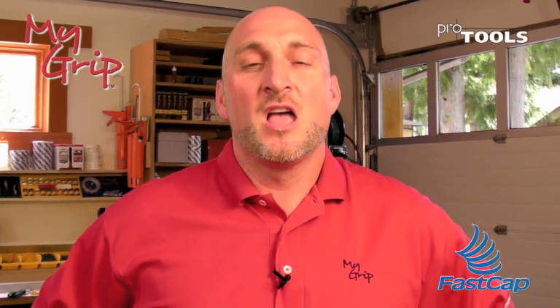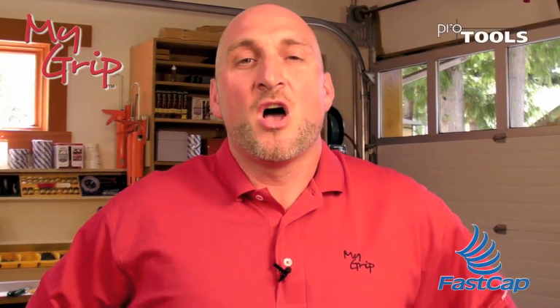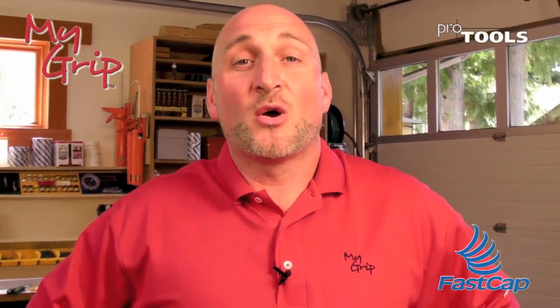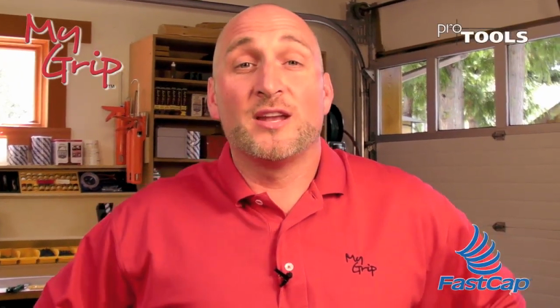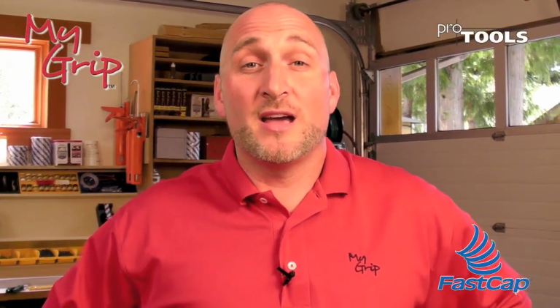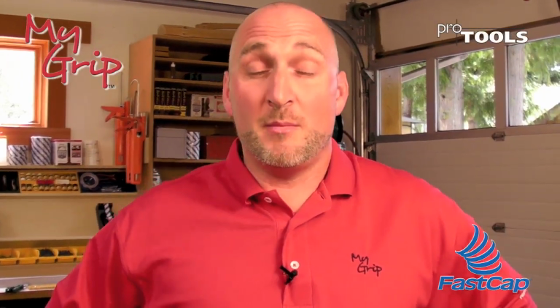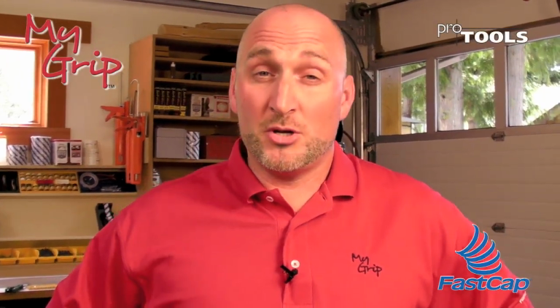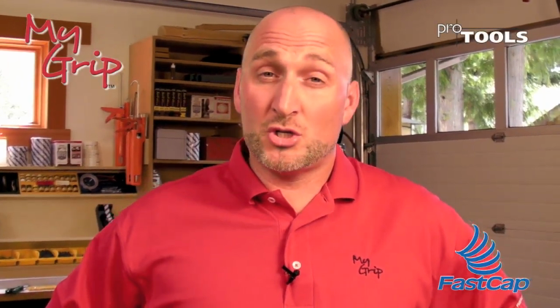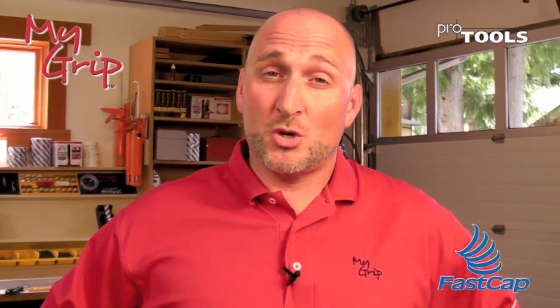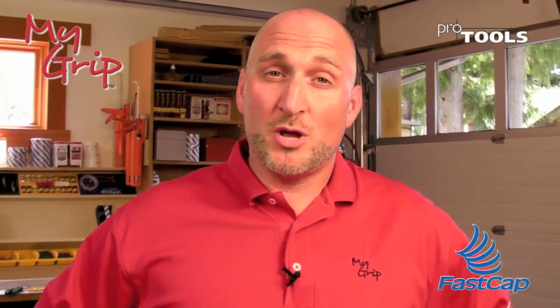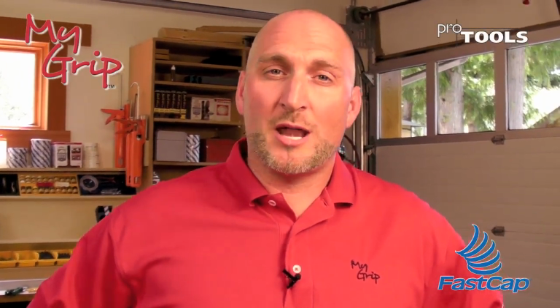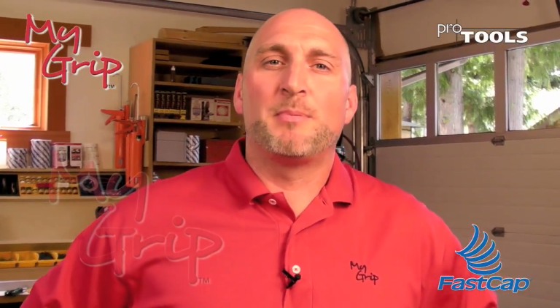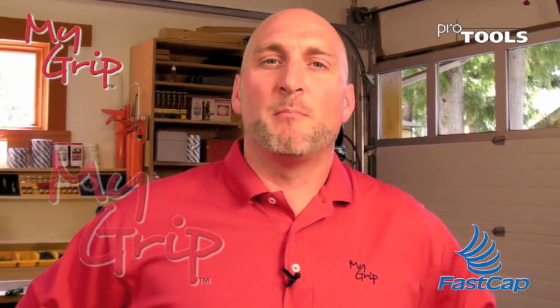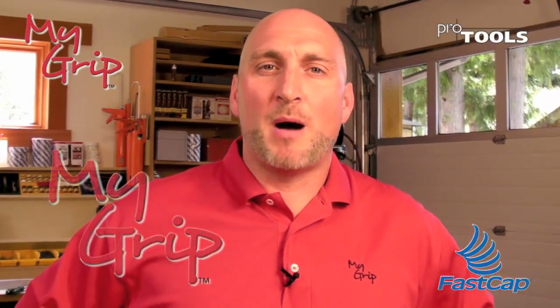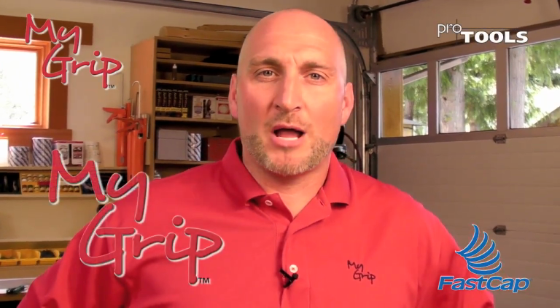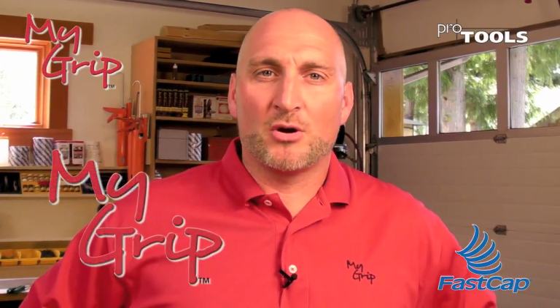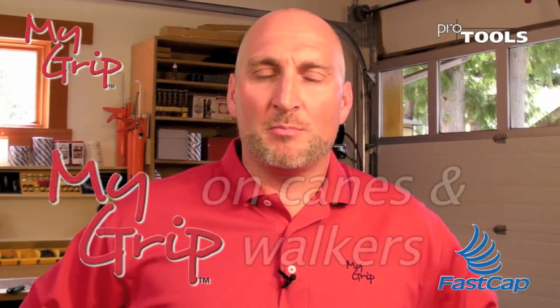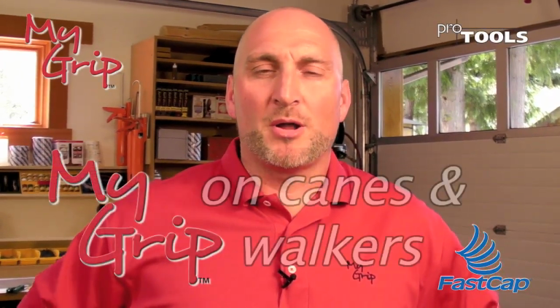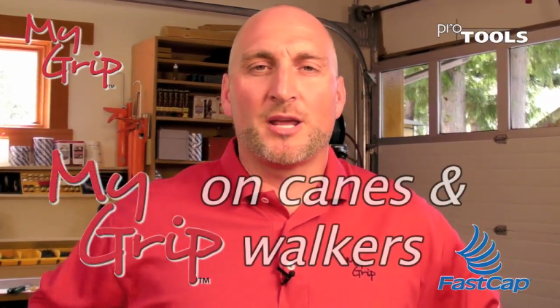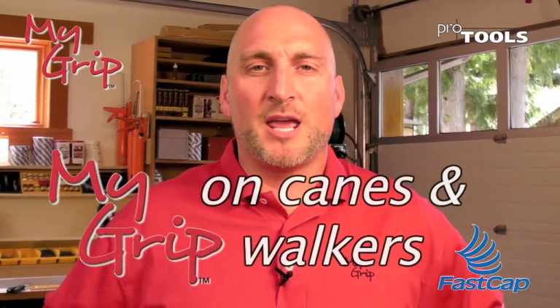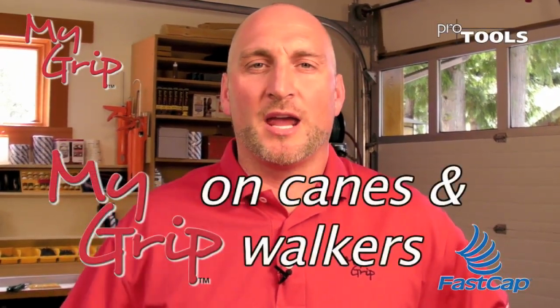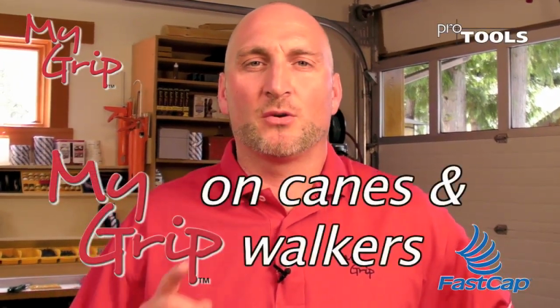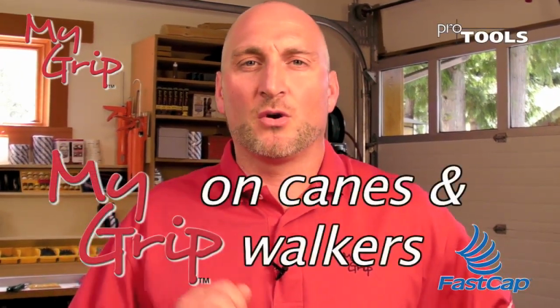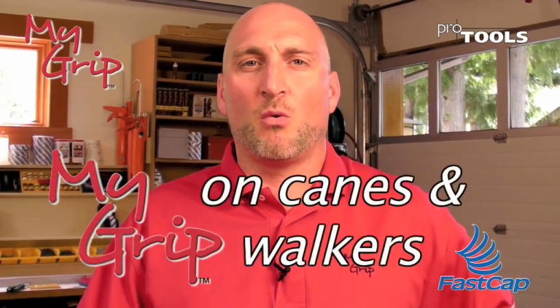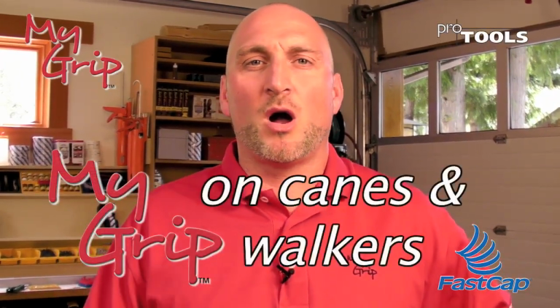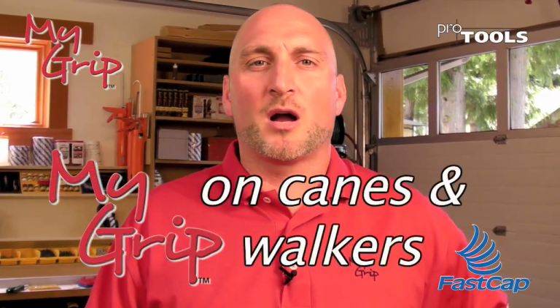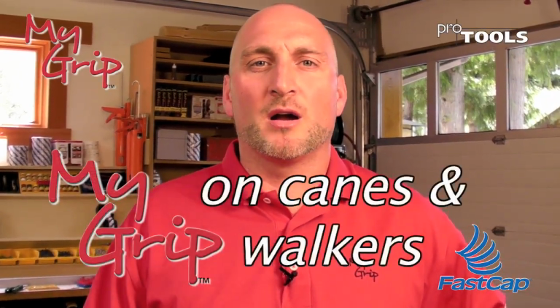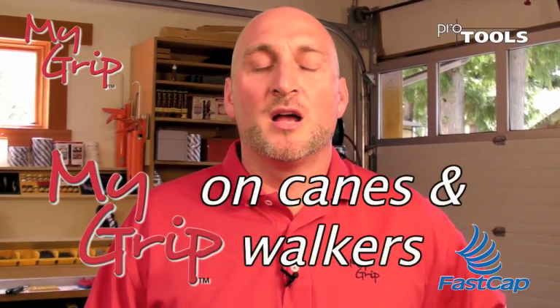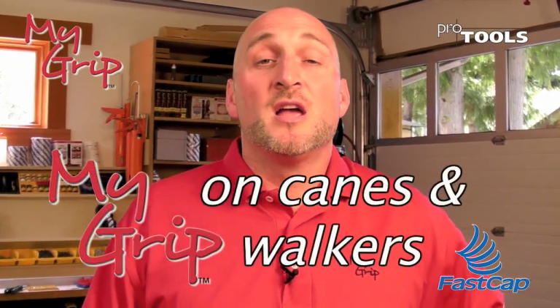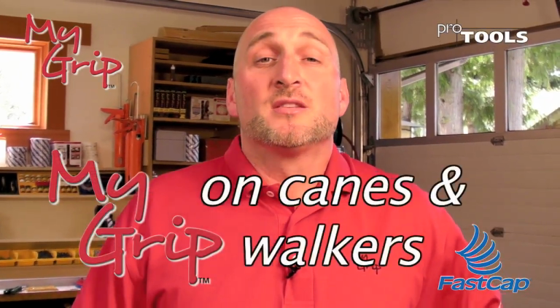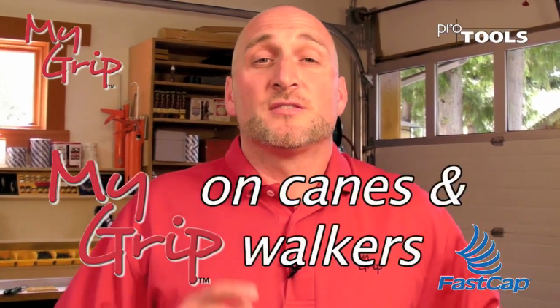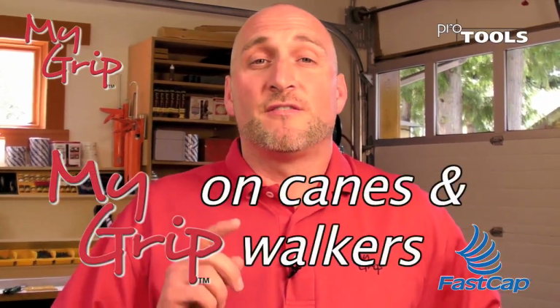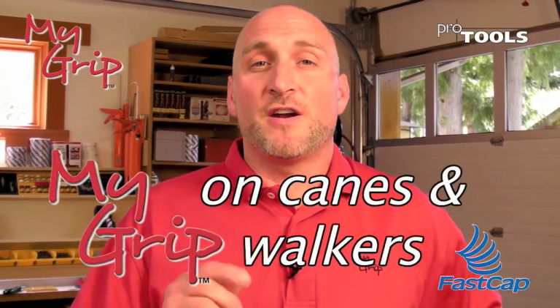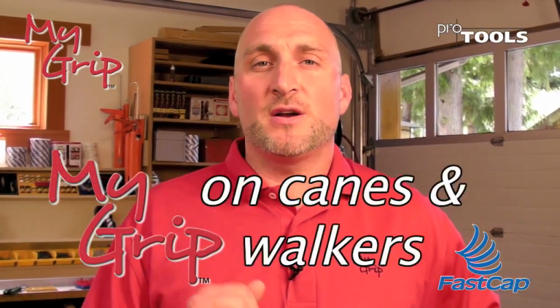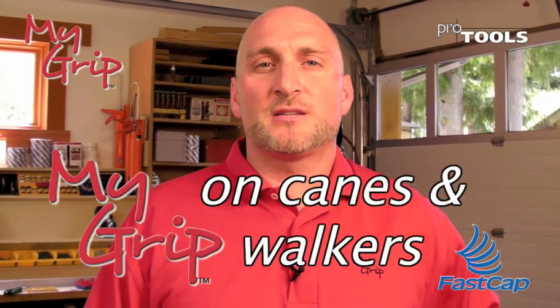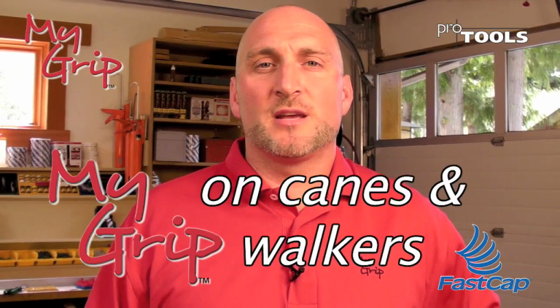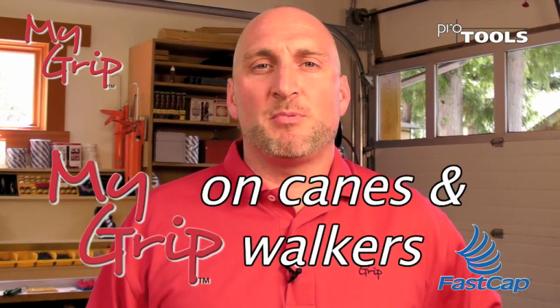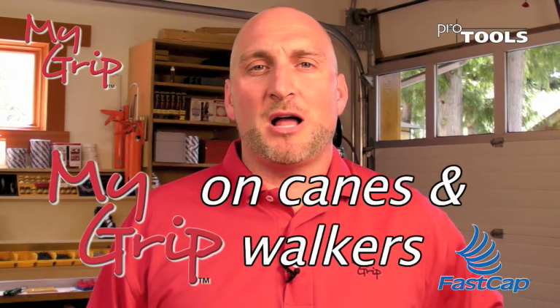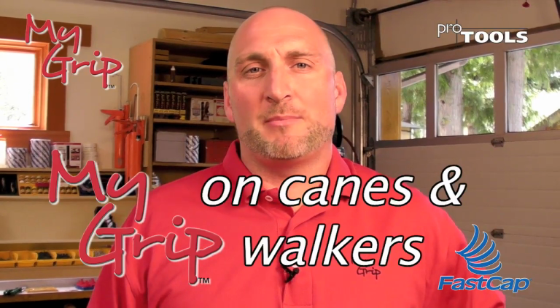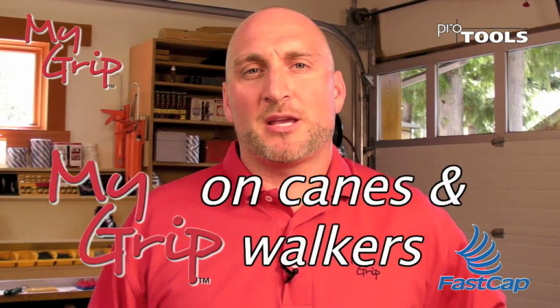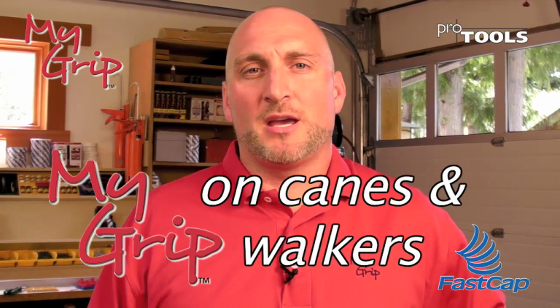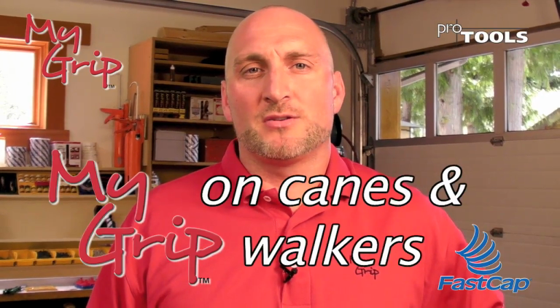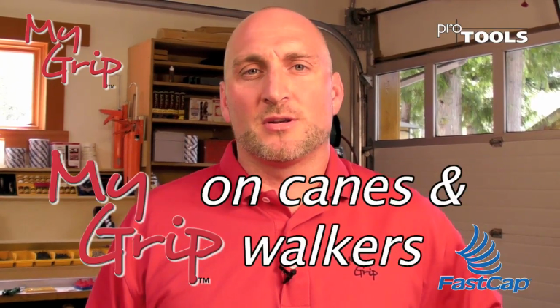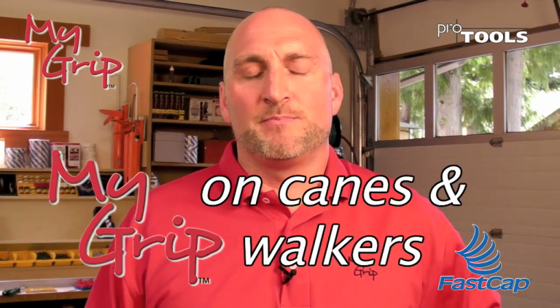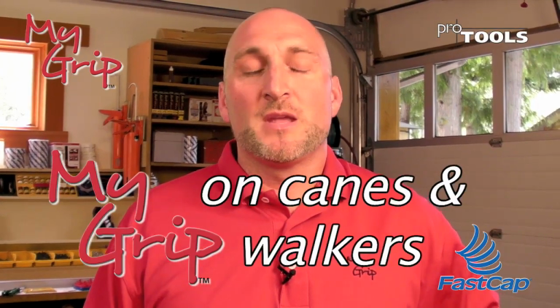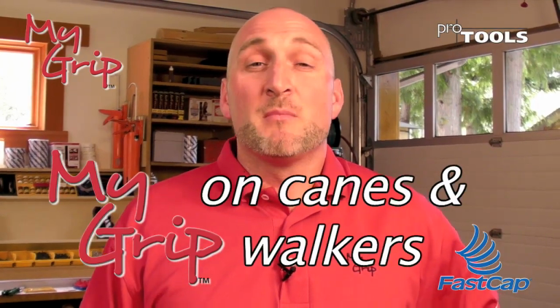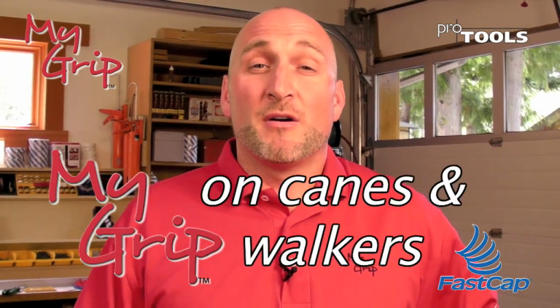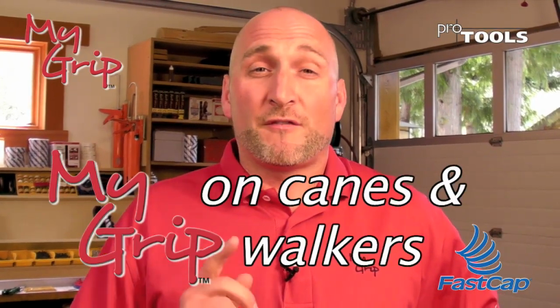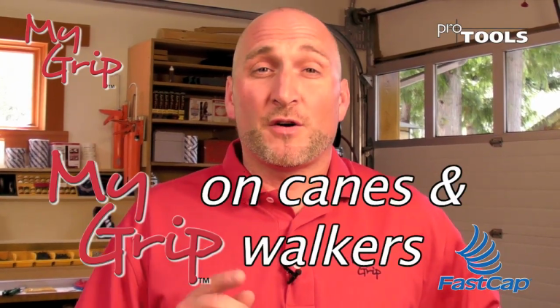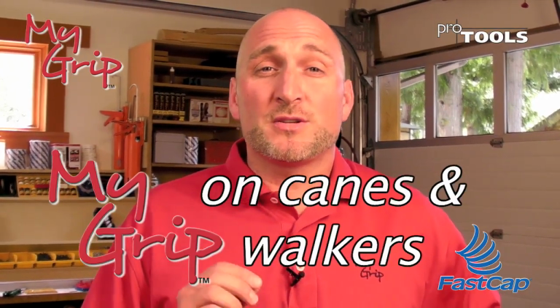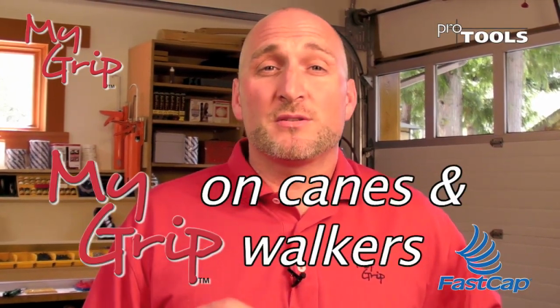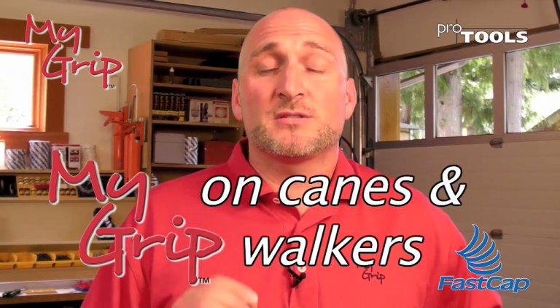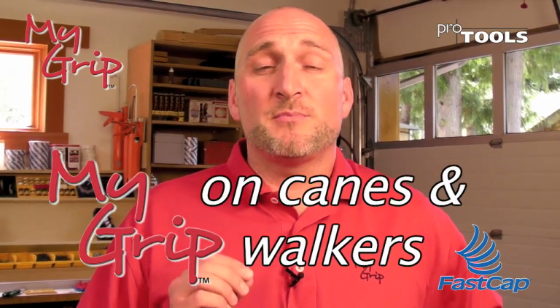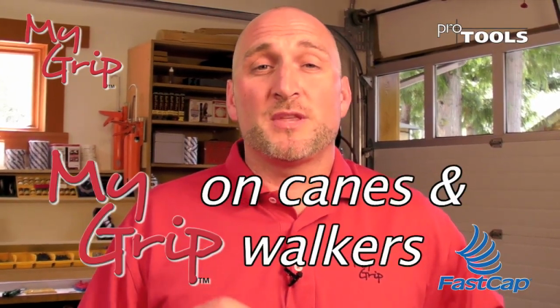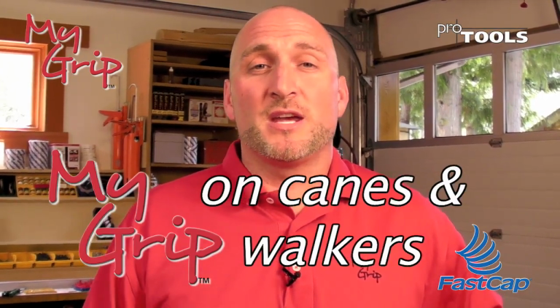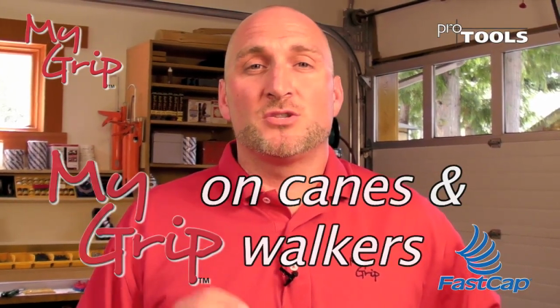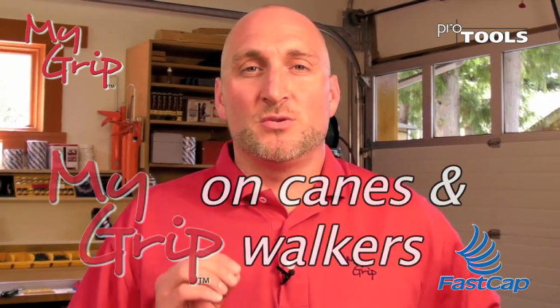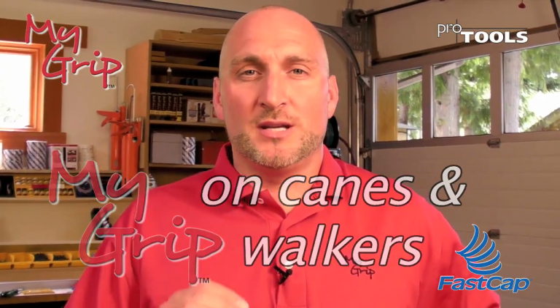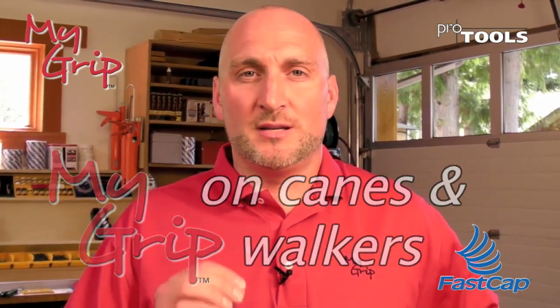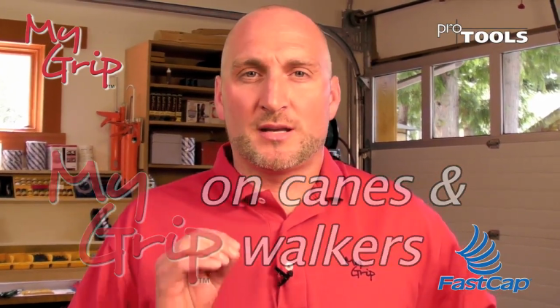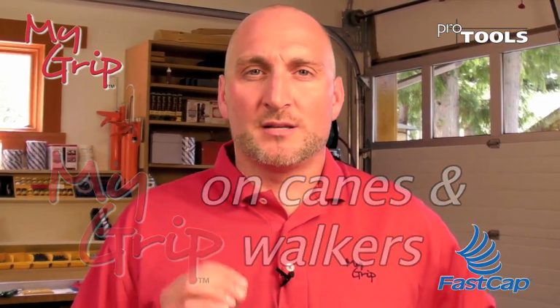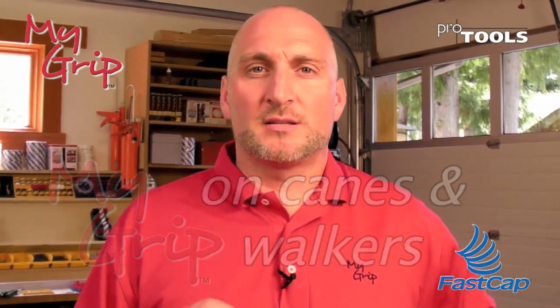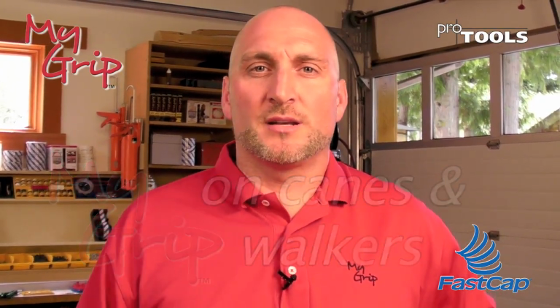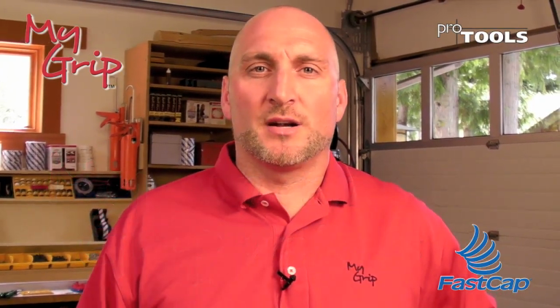I'm going to show you how to put my grip on a cane or a walker. It's a very simple application, but first there are some things you need to consider.